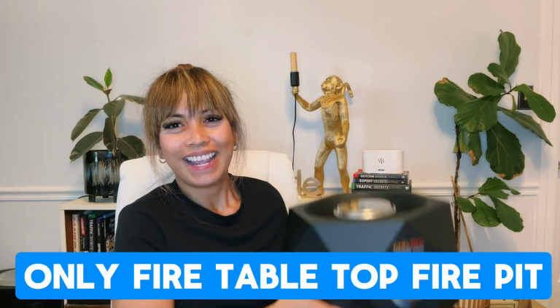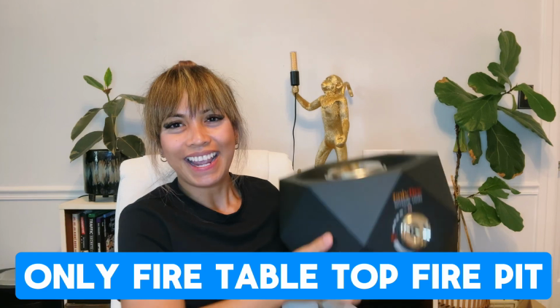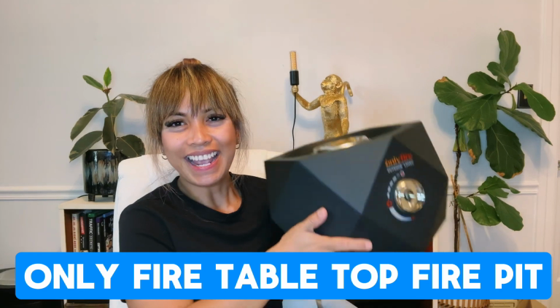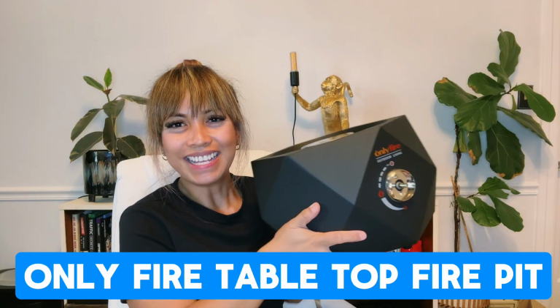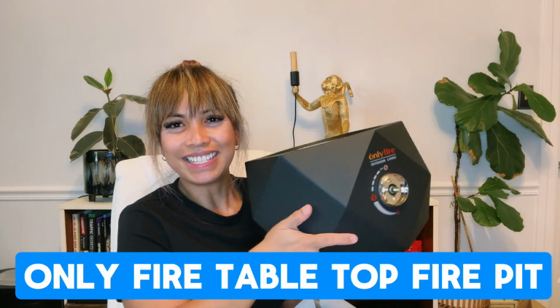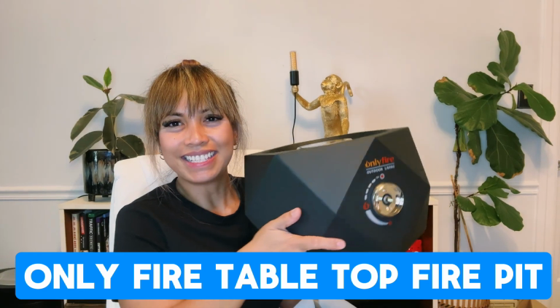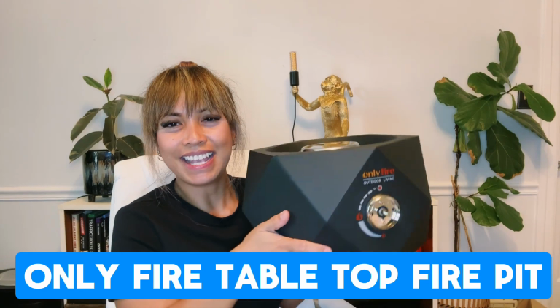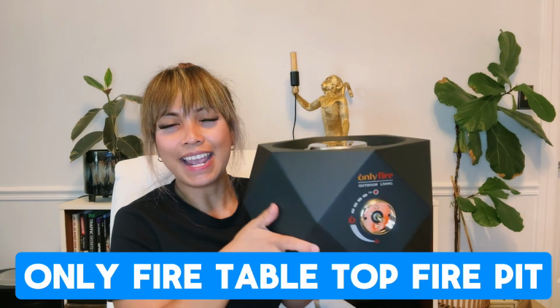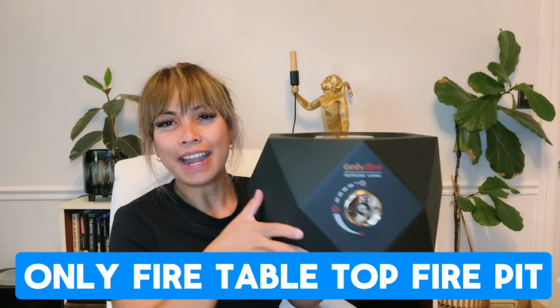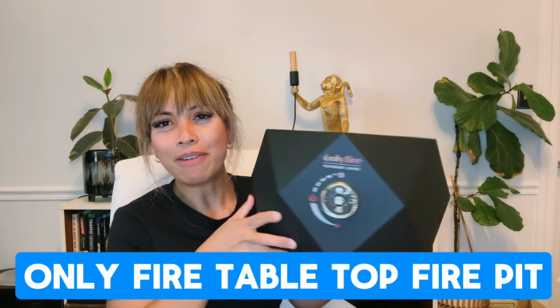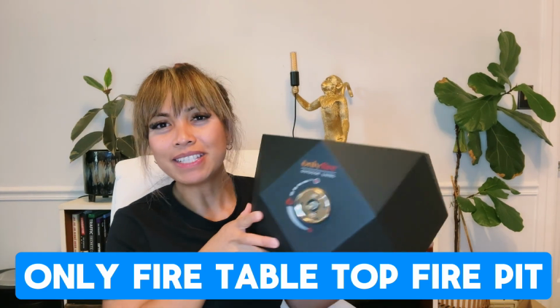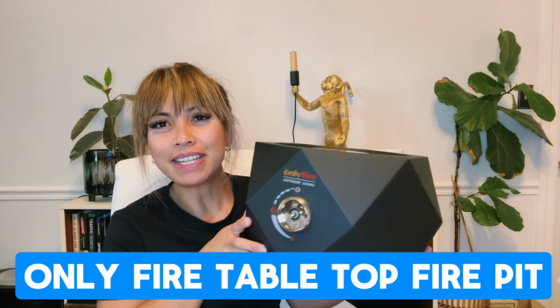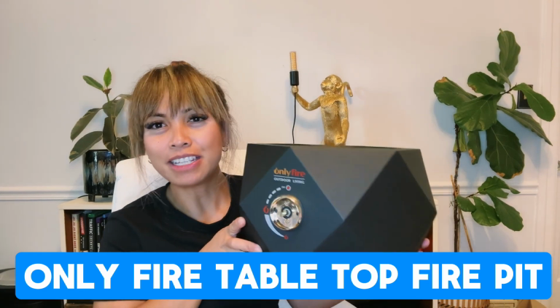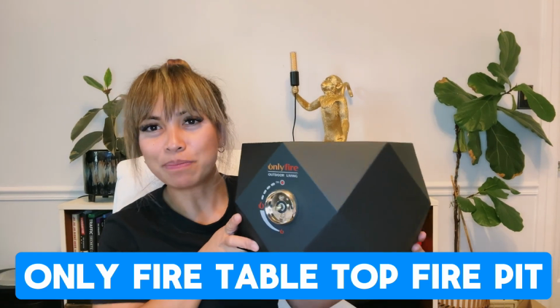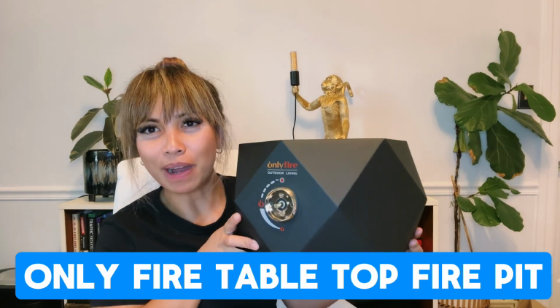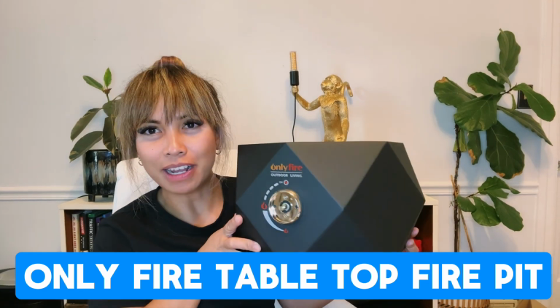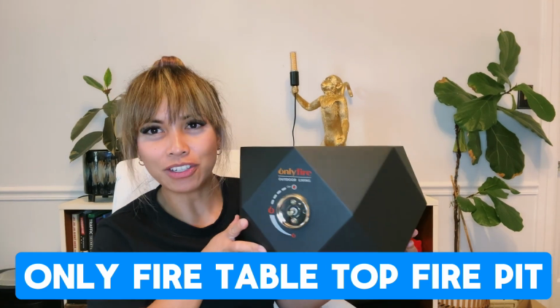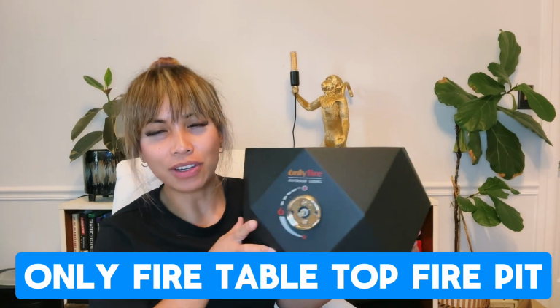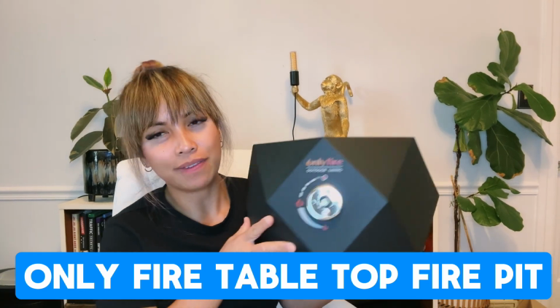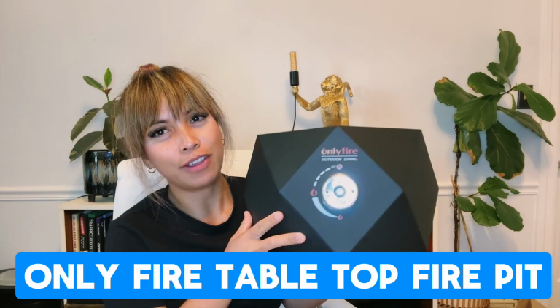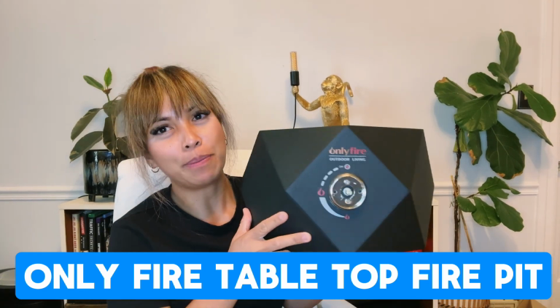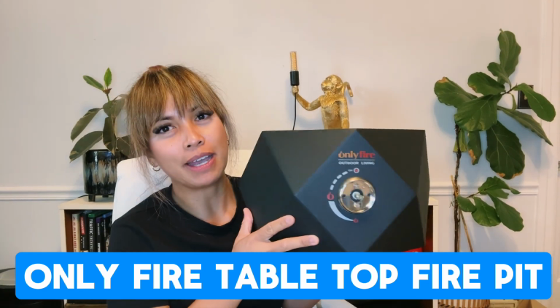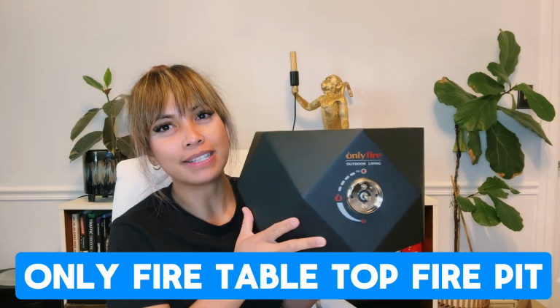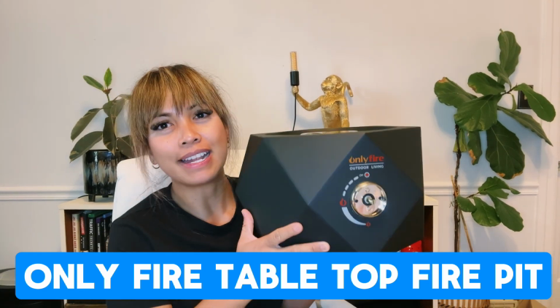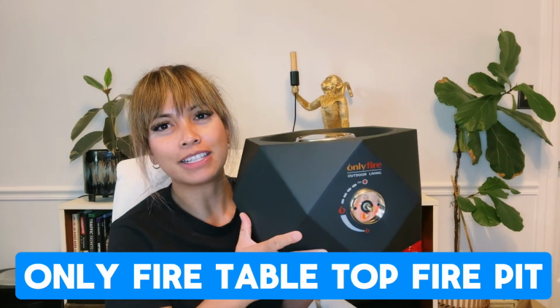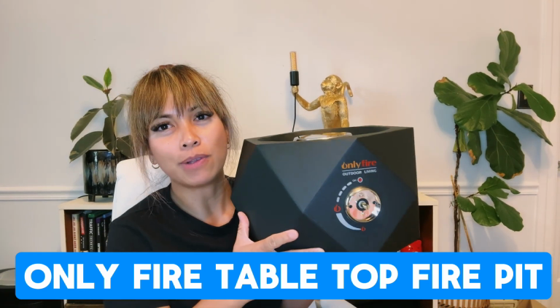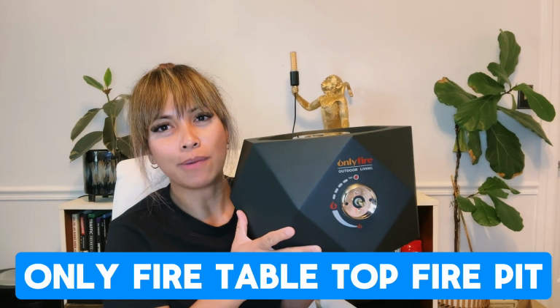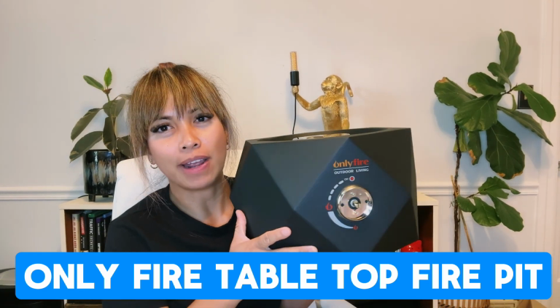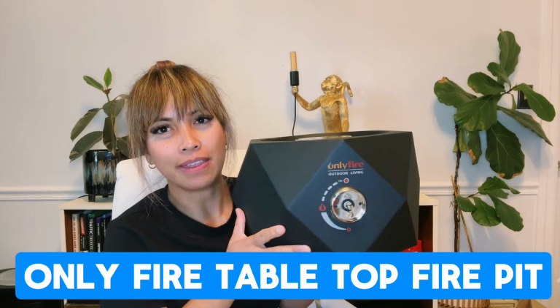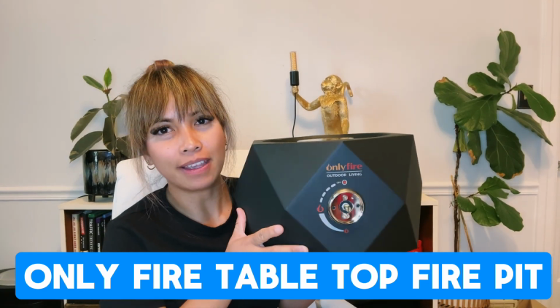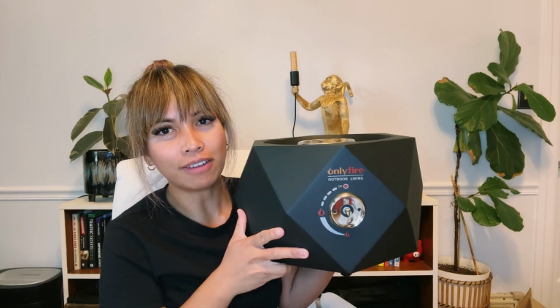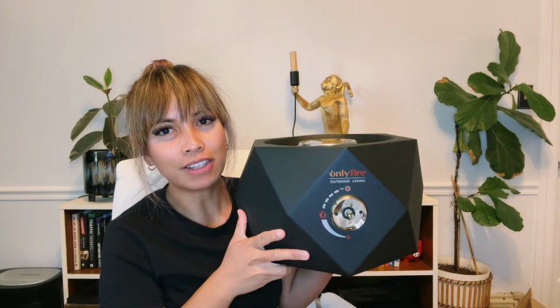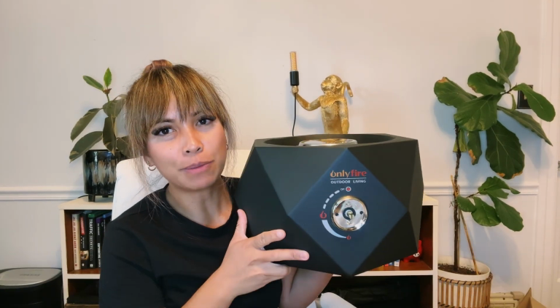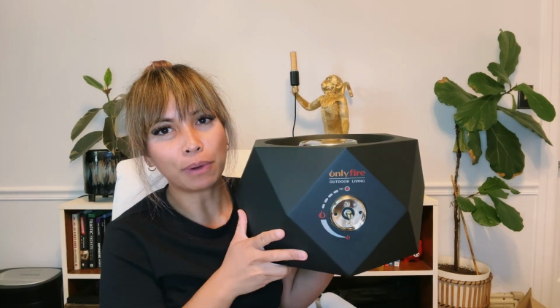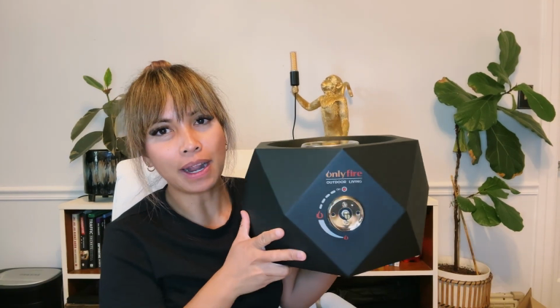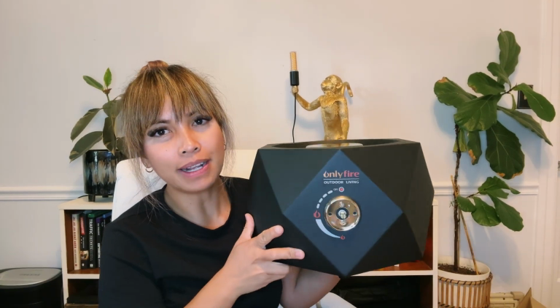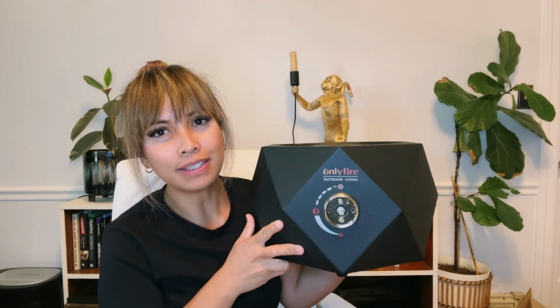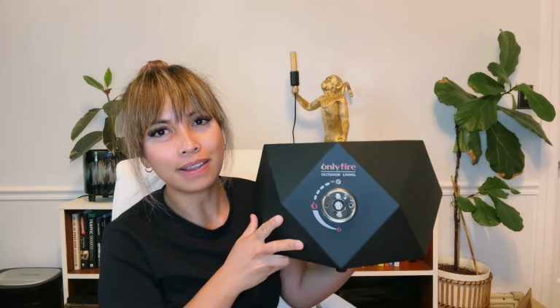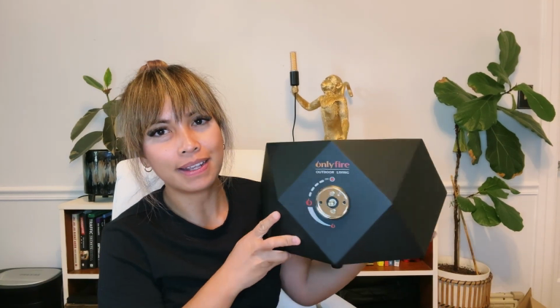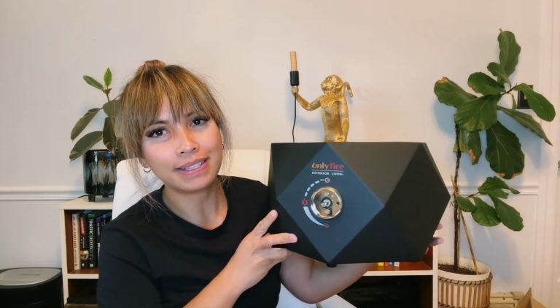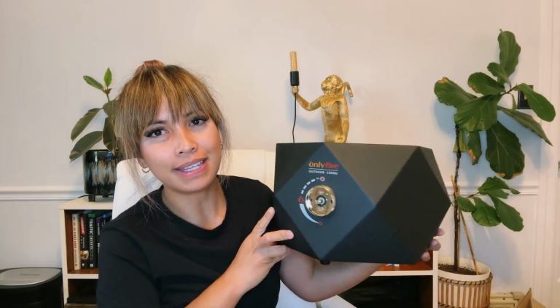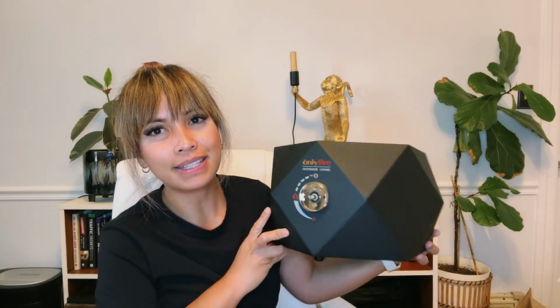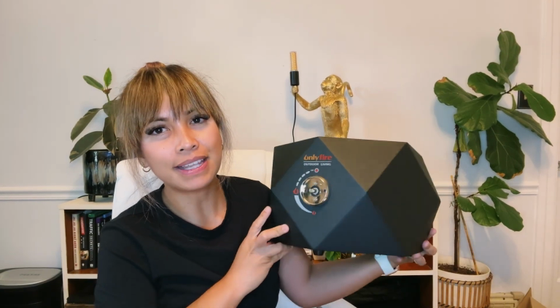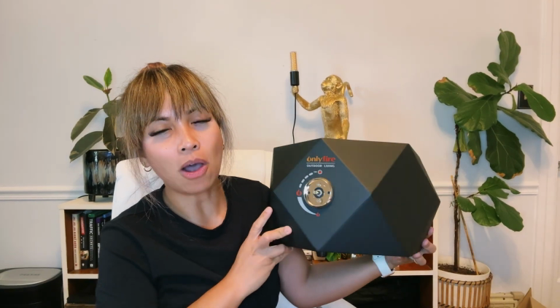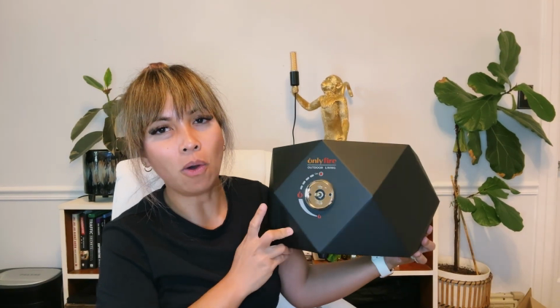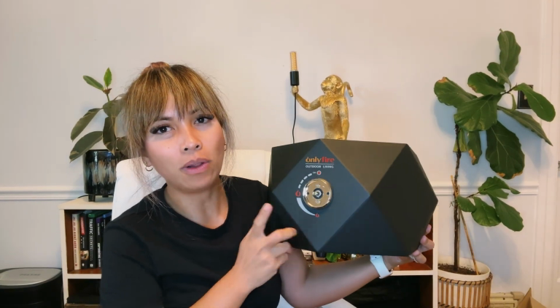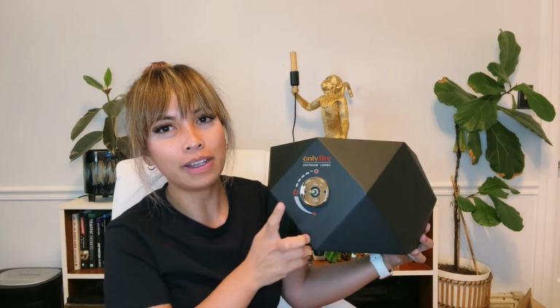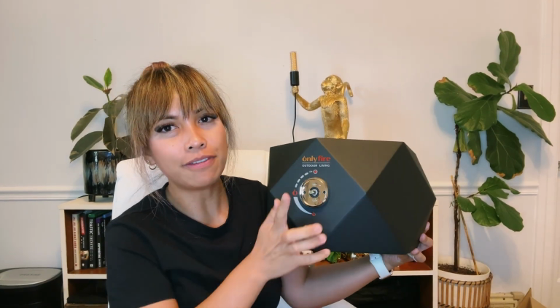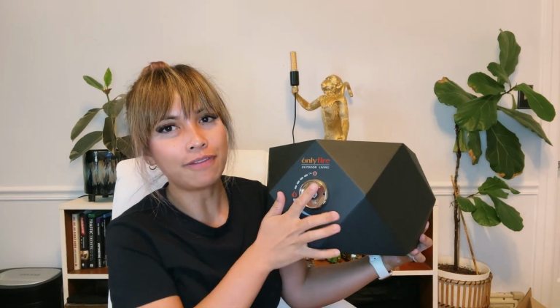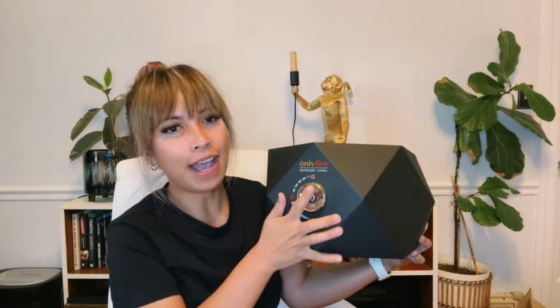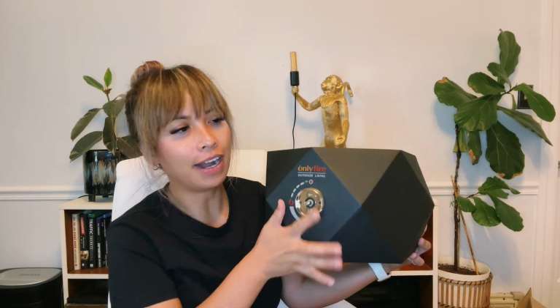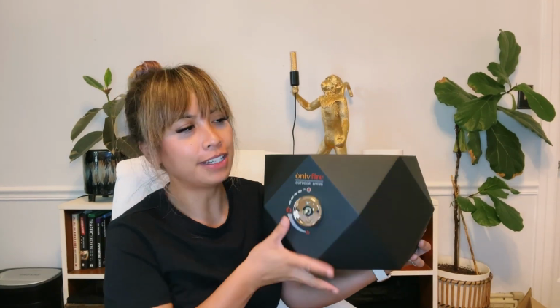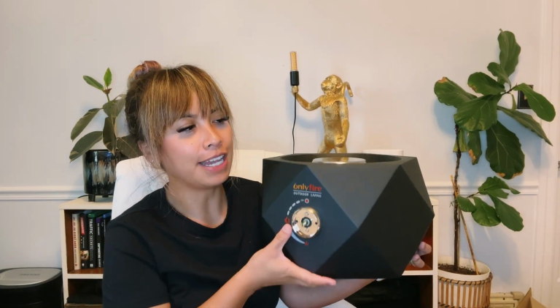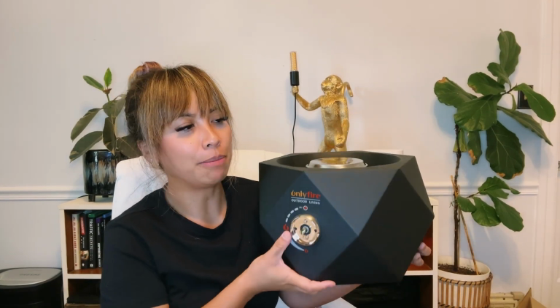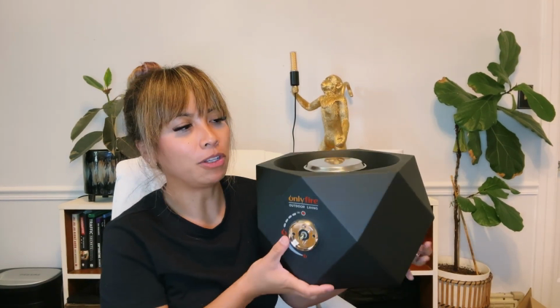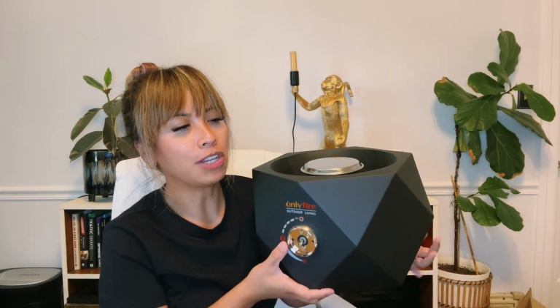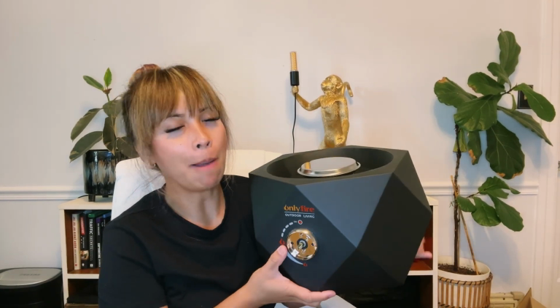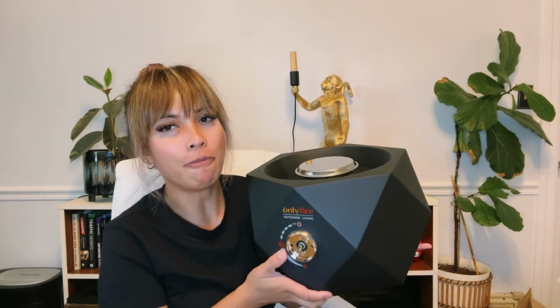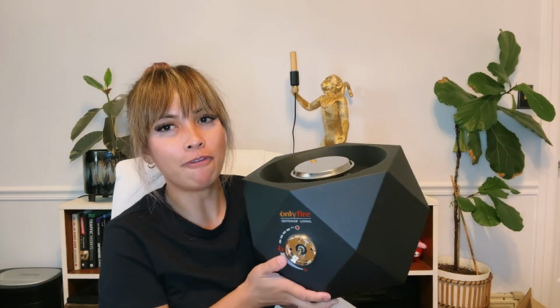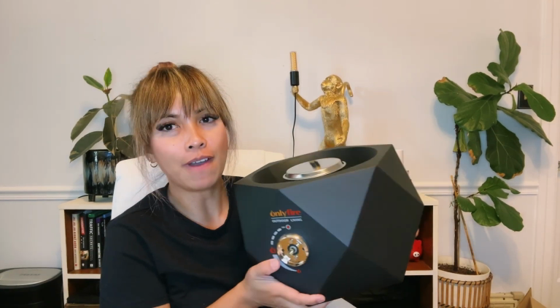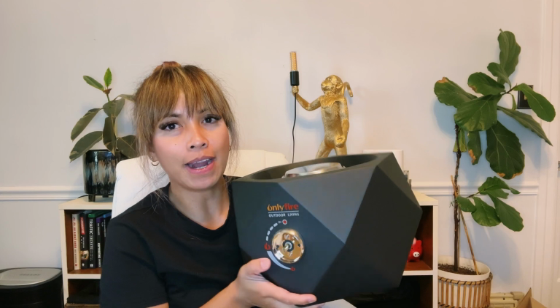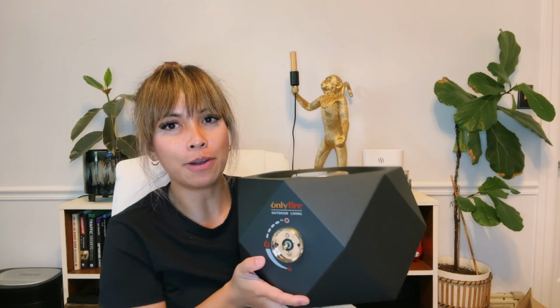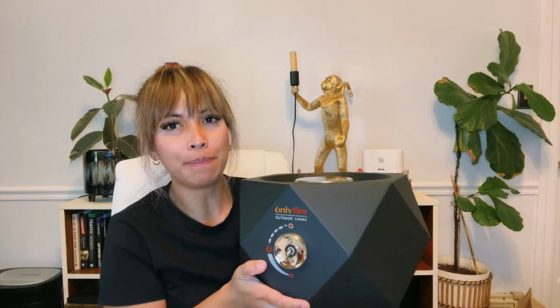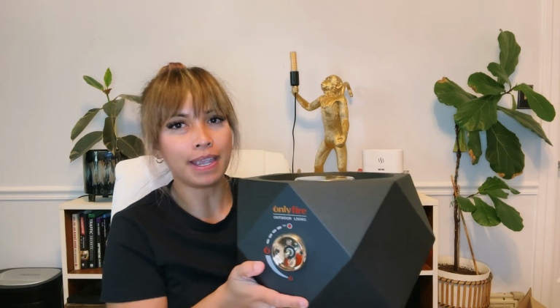Hey guys, it's Leah and I was asked to review this product, but it's not the way I think of this product. So this is the only fire tabletop fire pit.